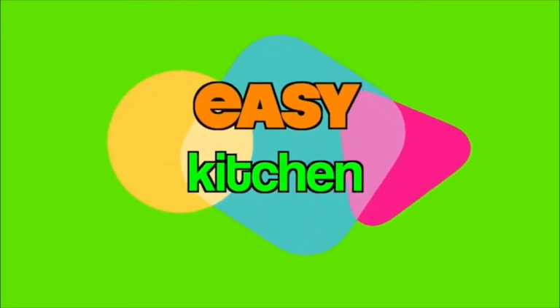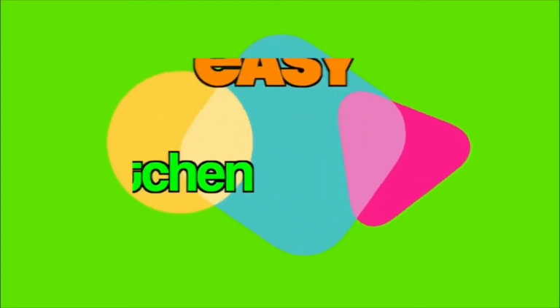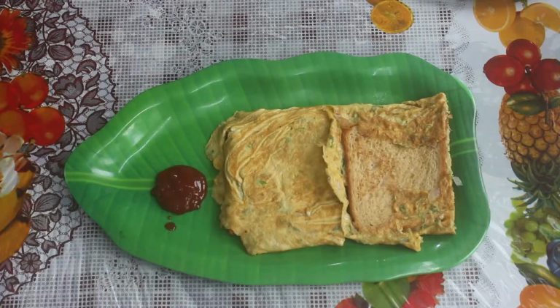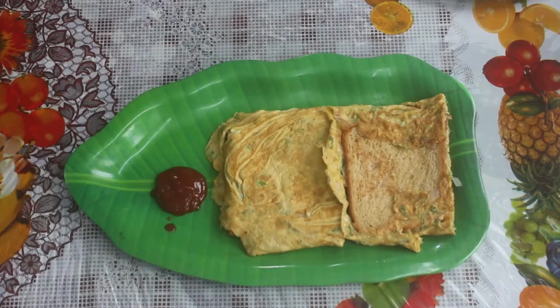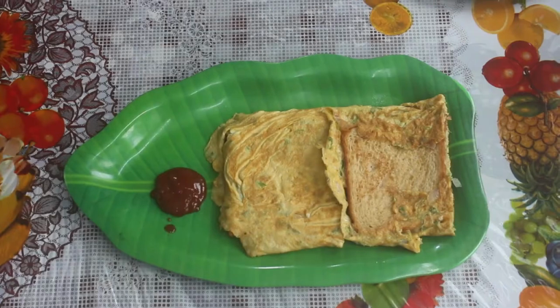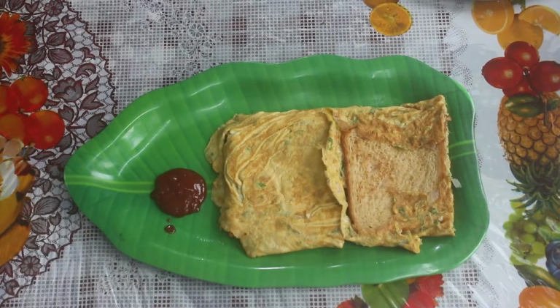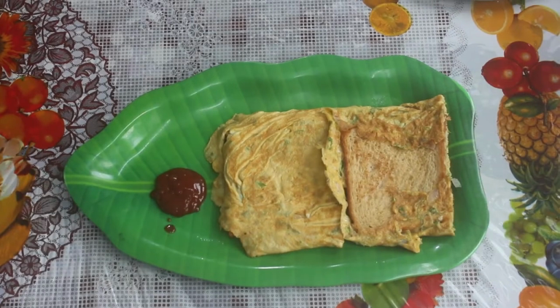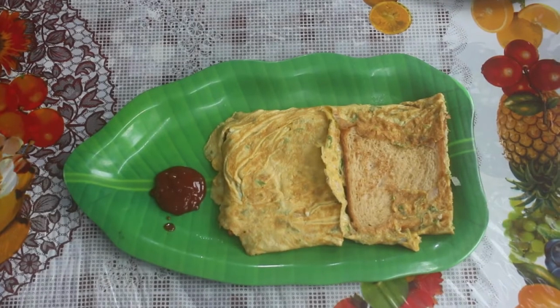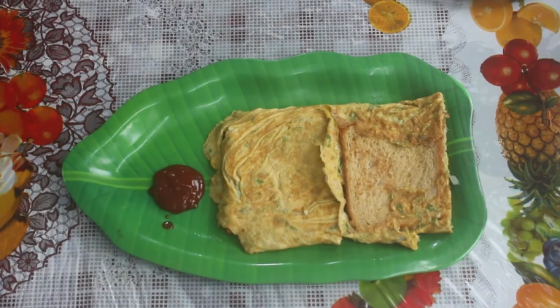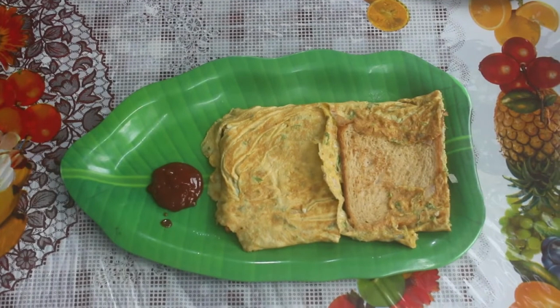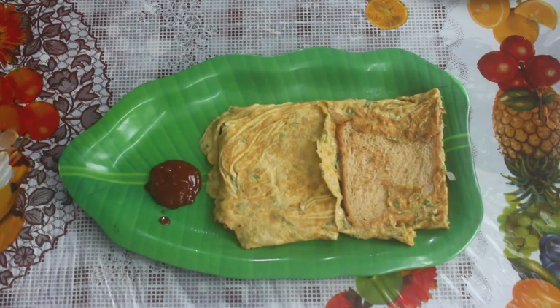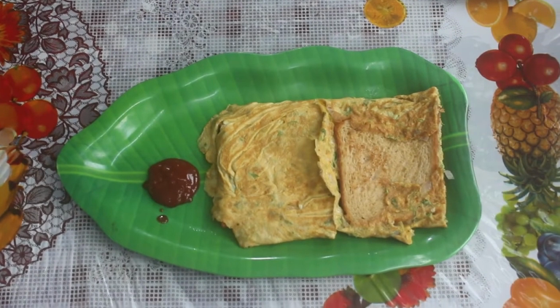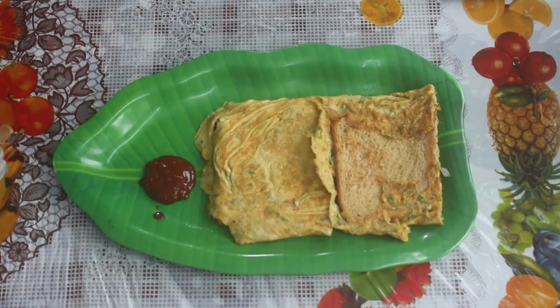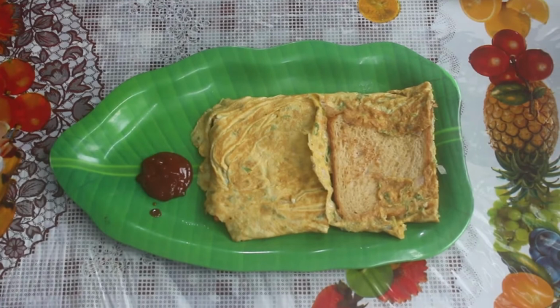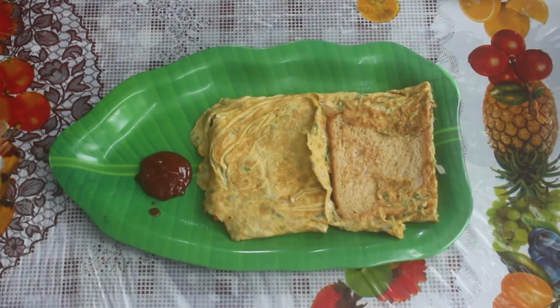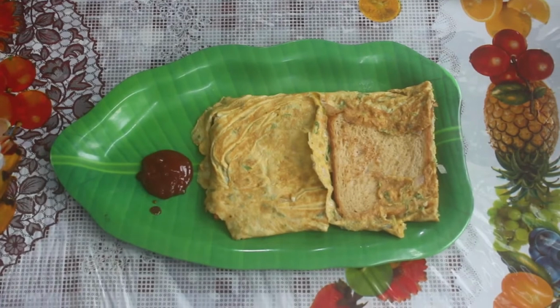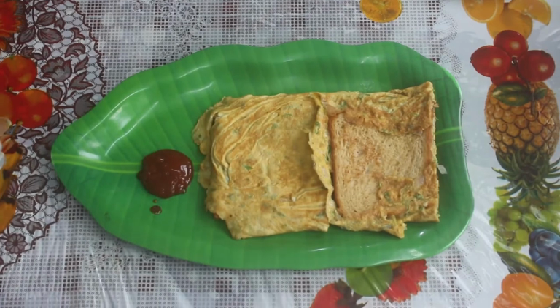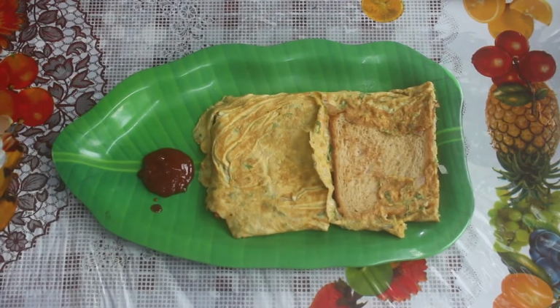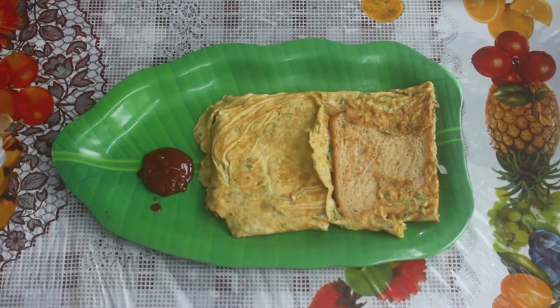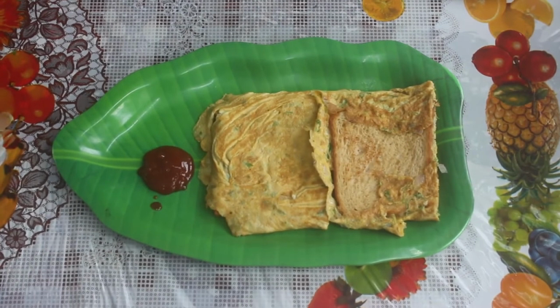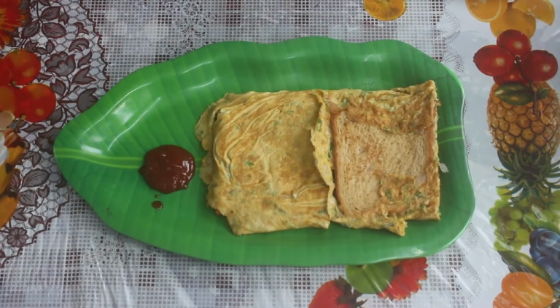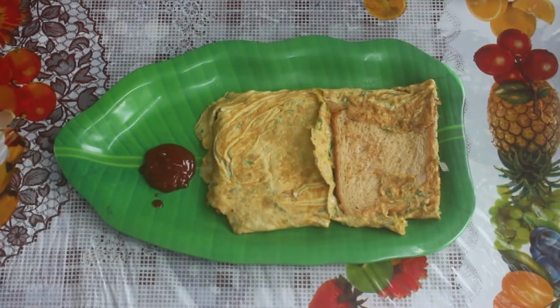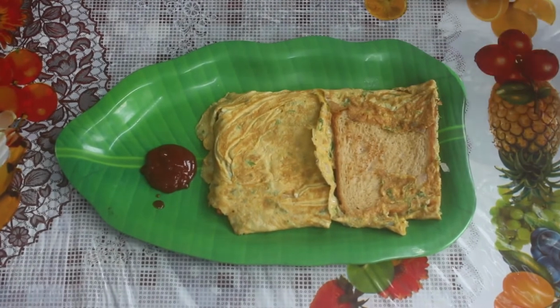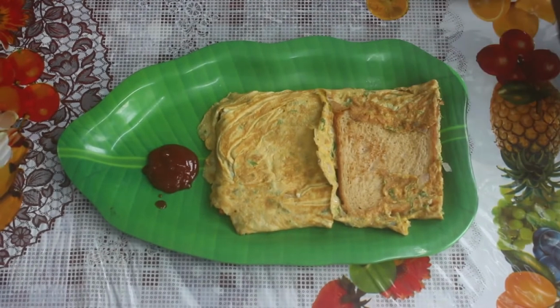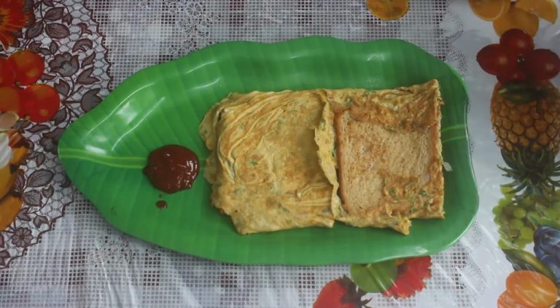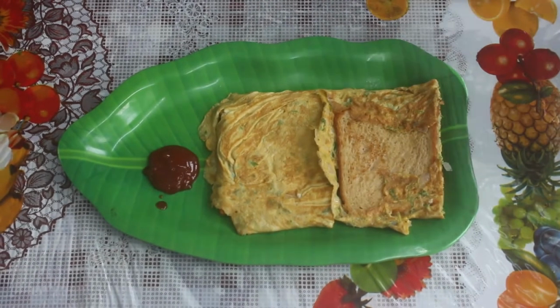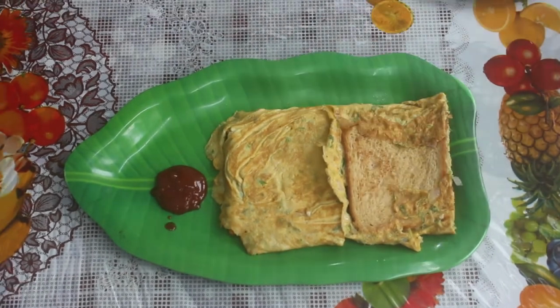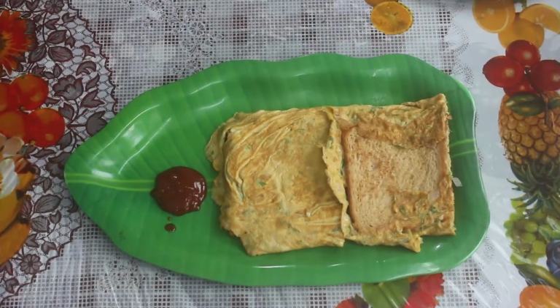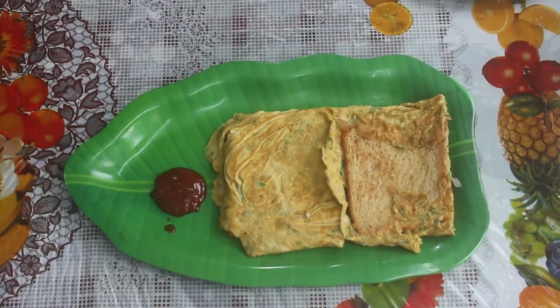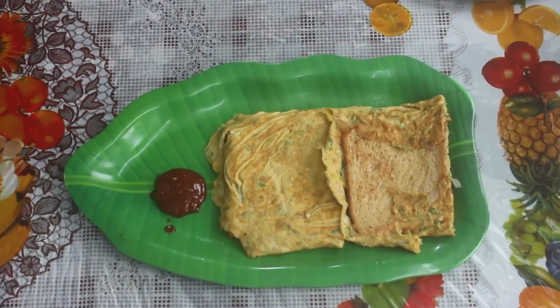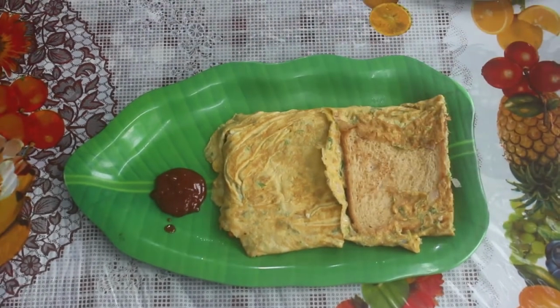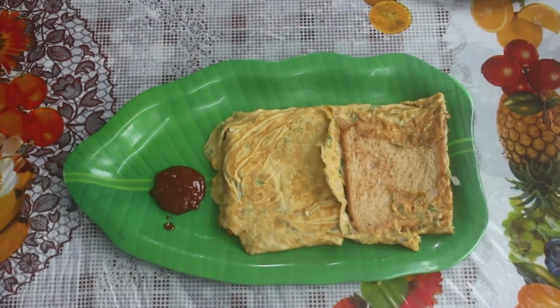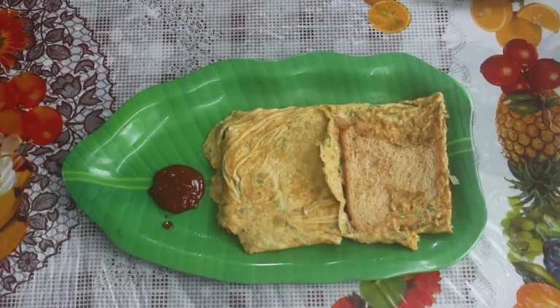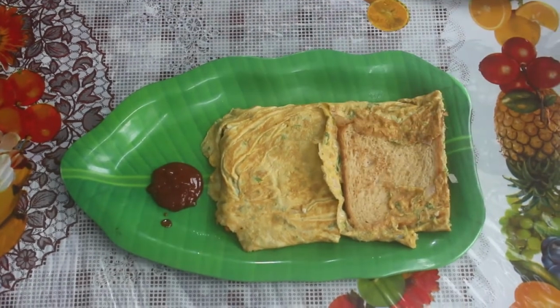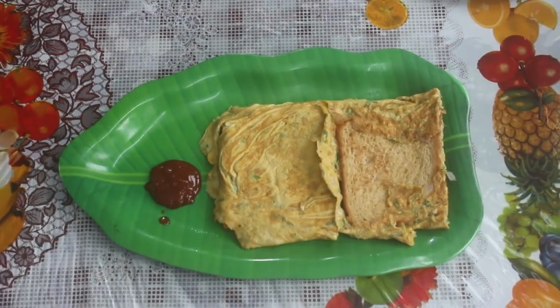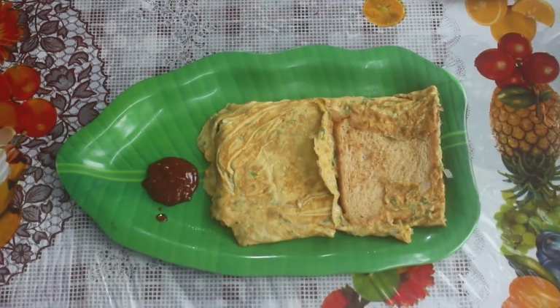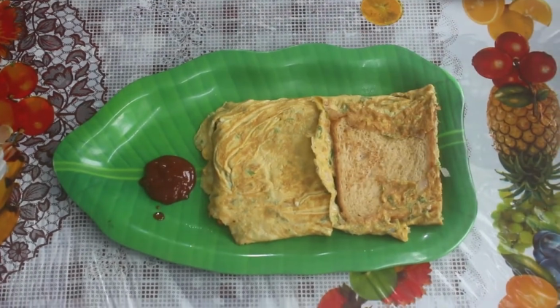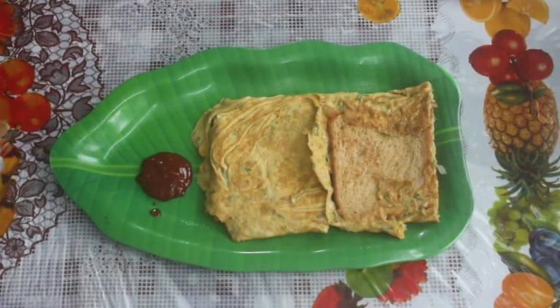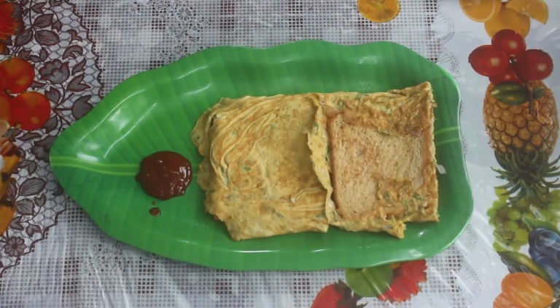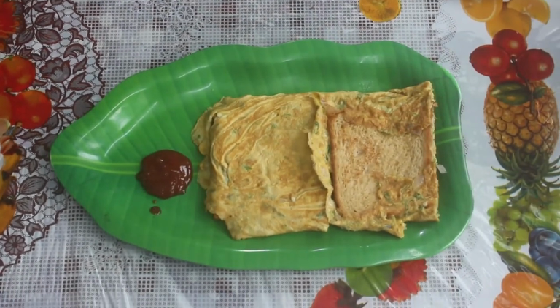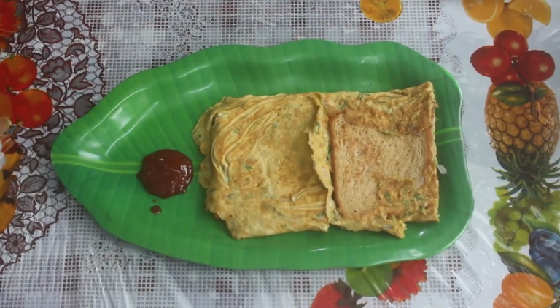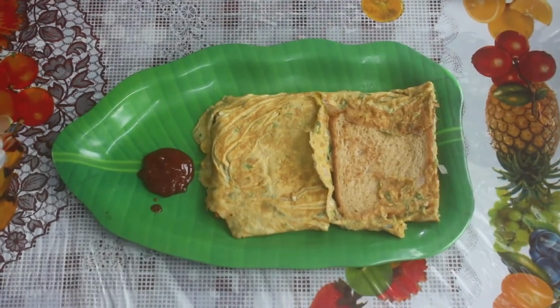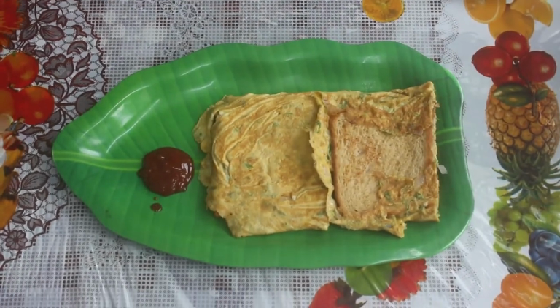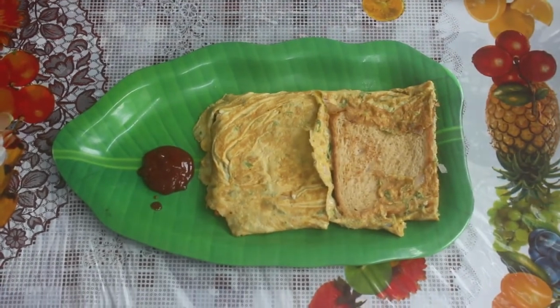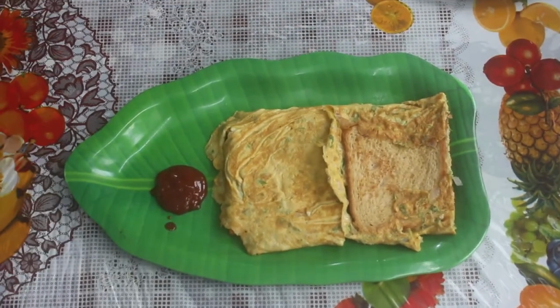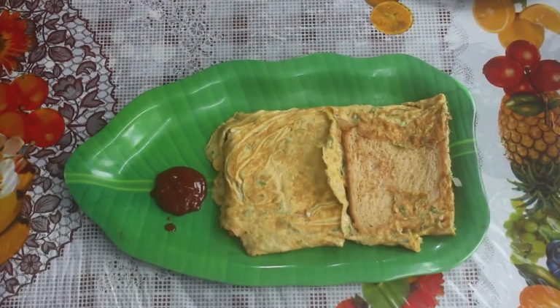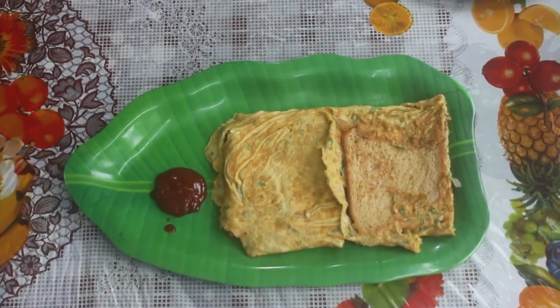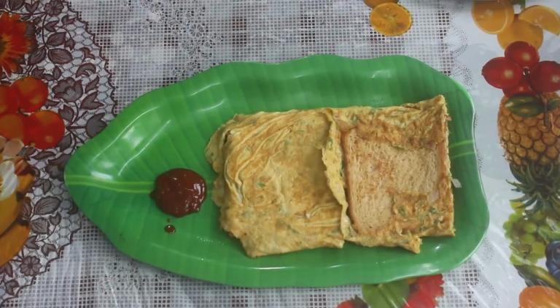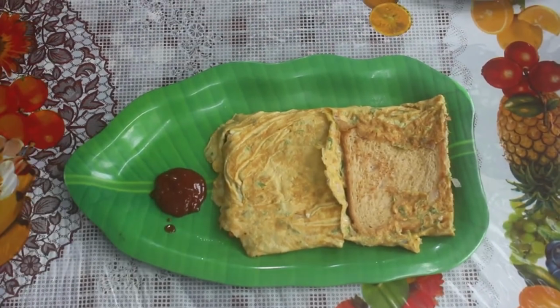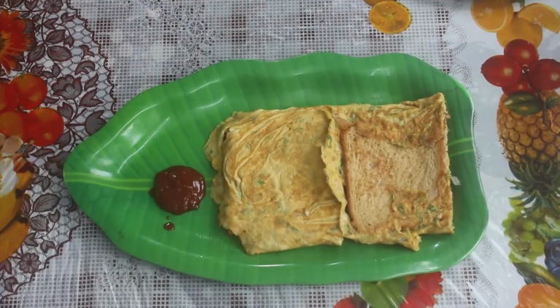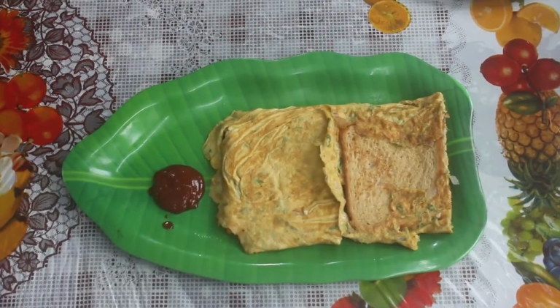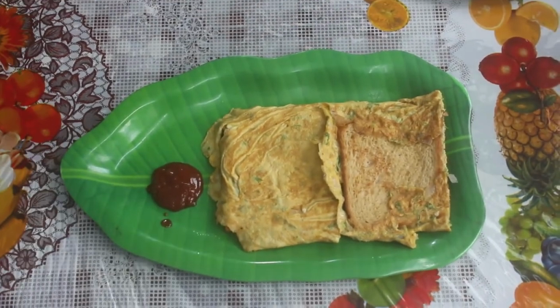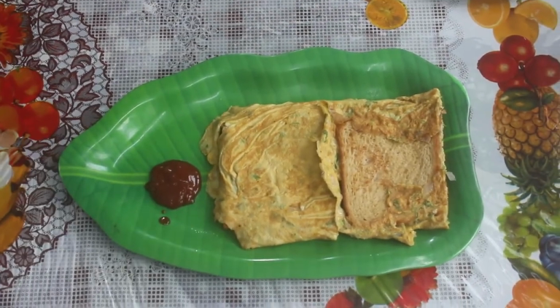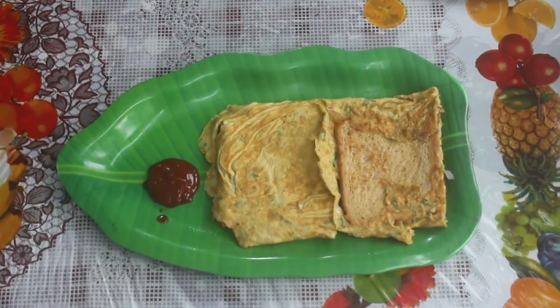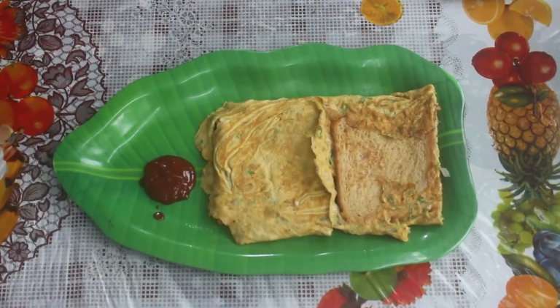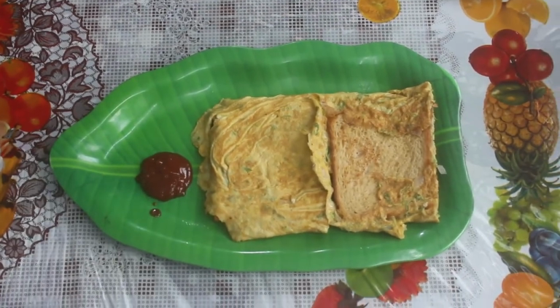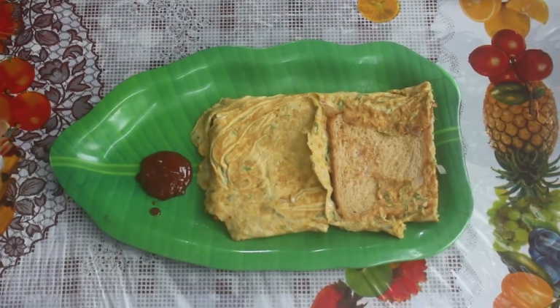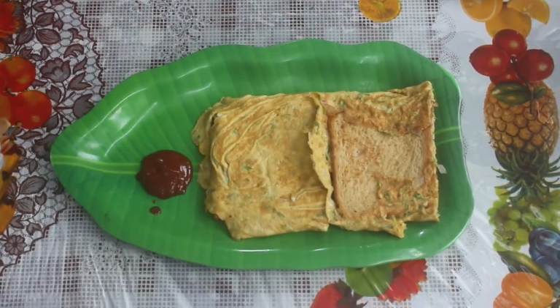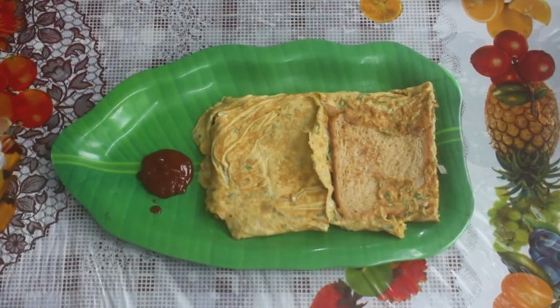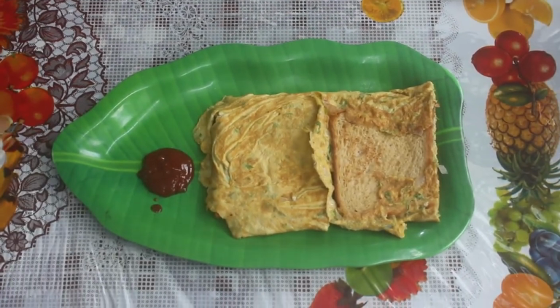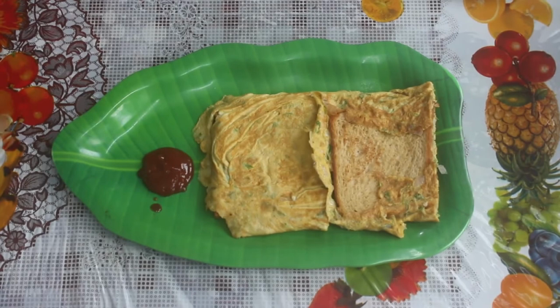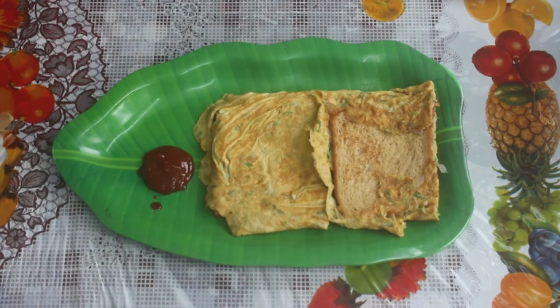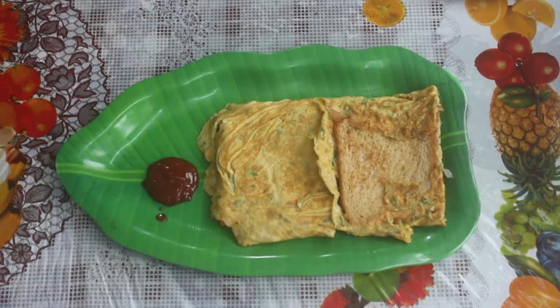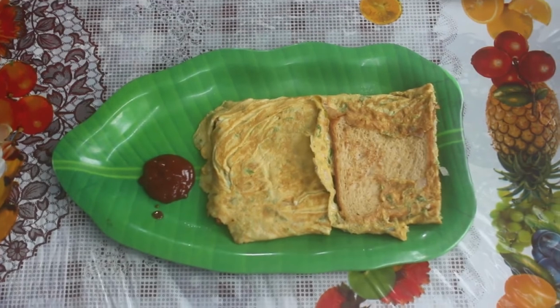Hello everyone, welcome back to Thangamass Easy Kitchen. In the Easy Kitchen, we will try a street food bread omelette plate.